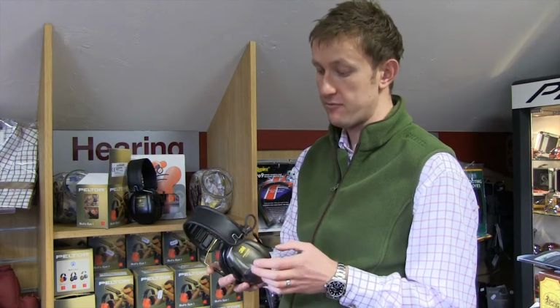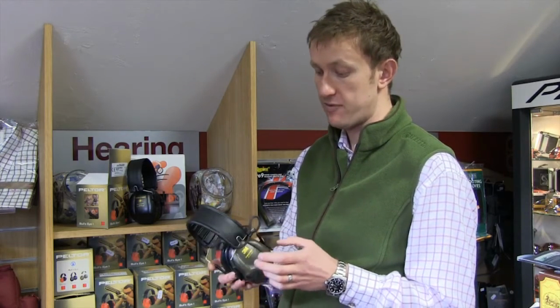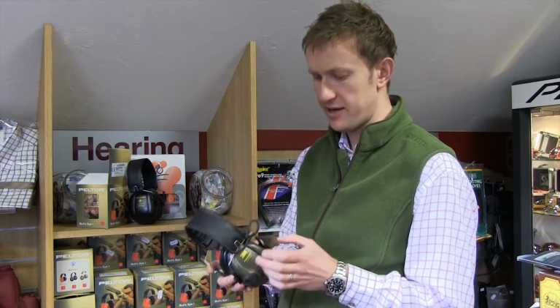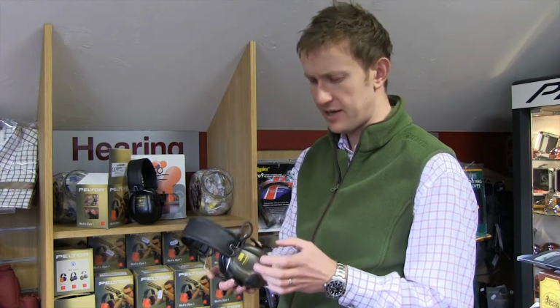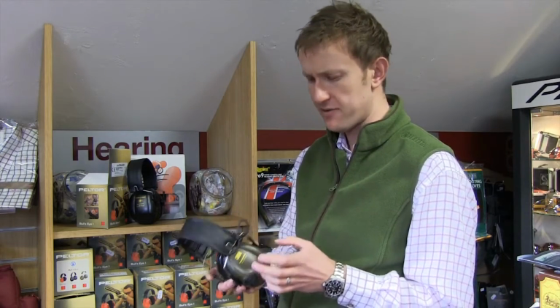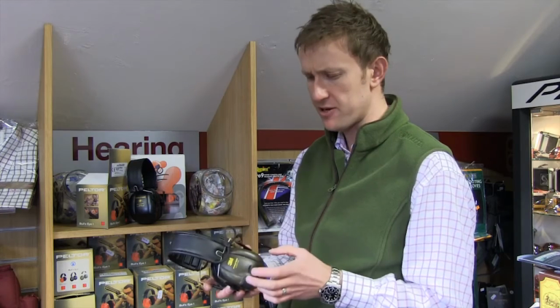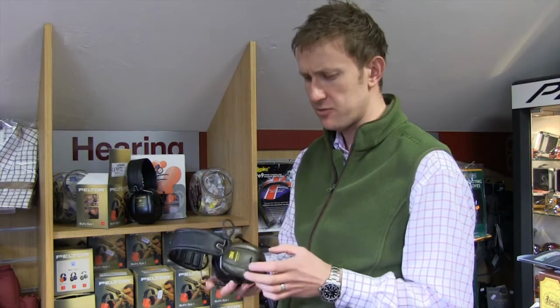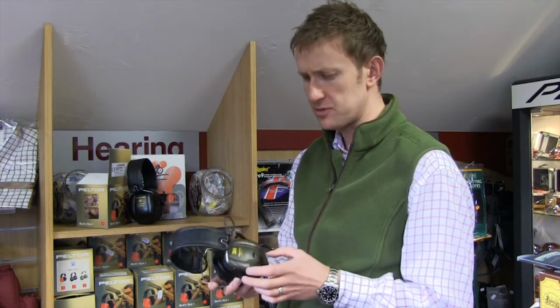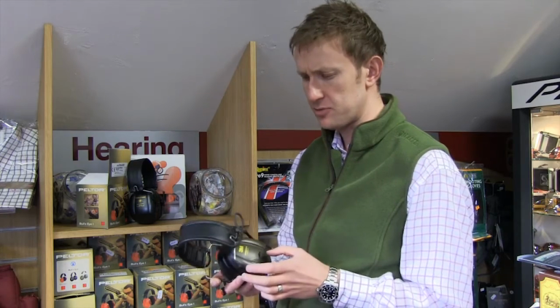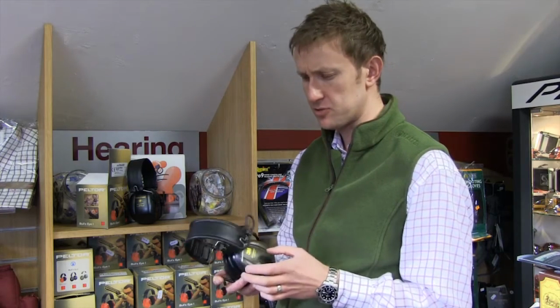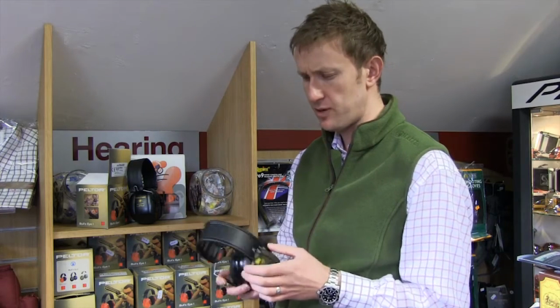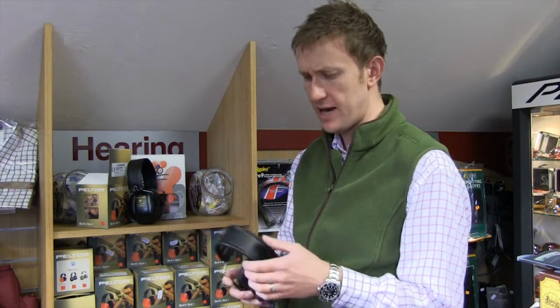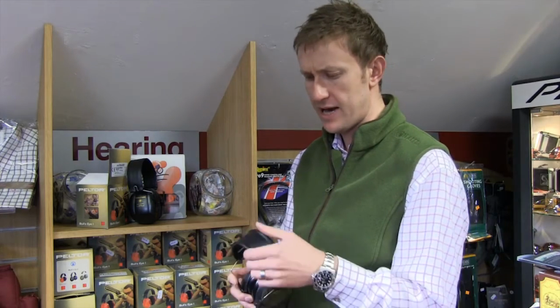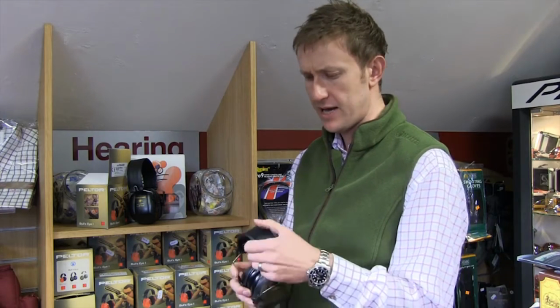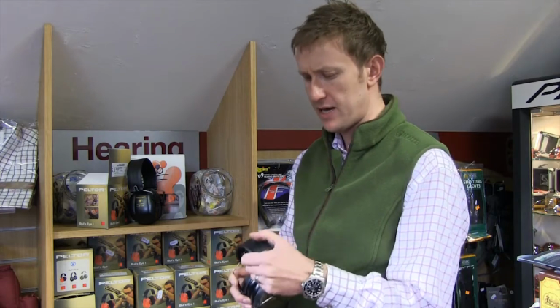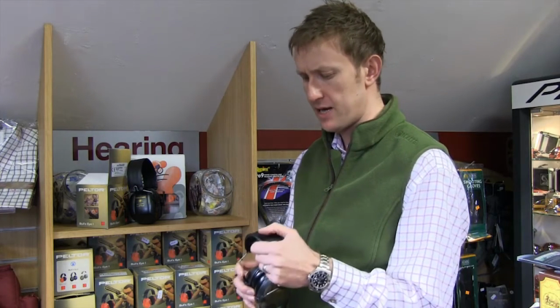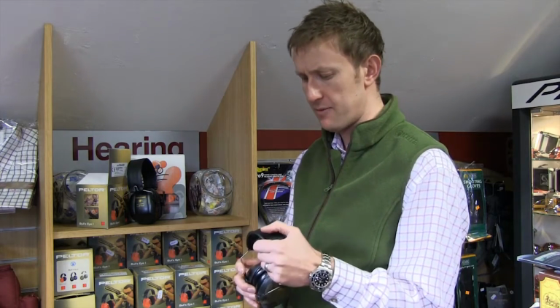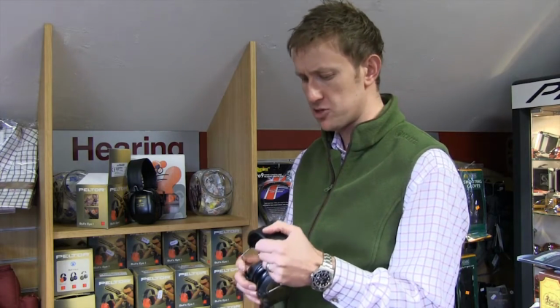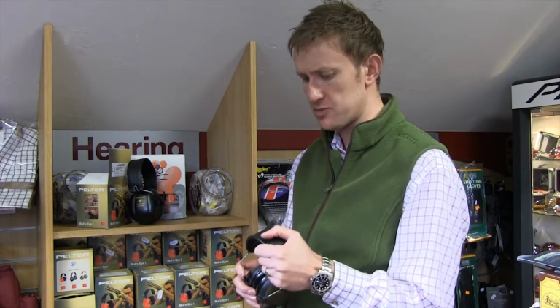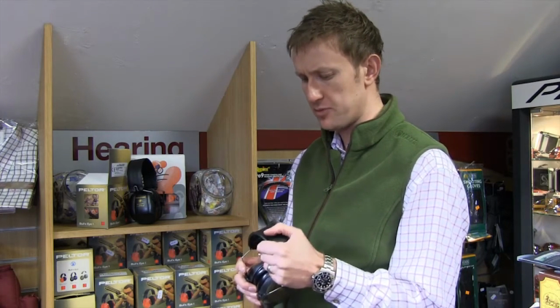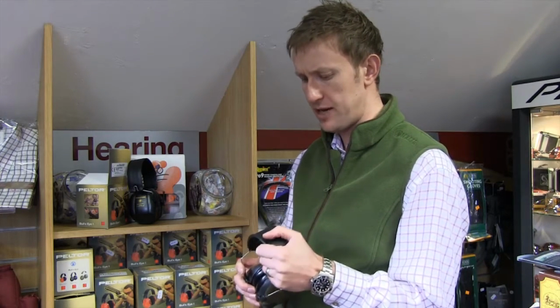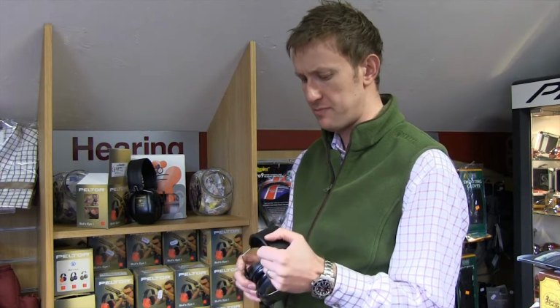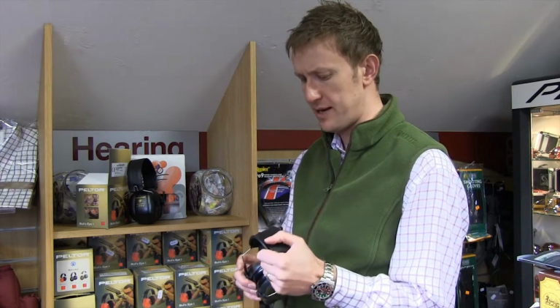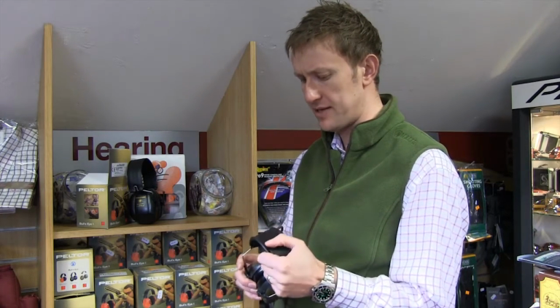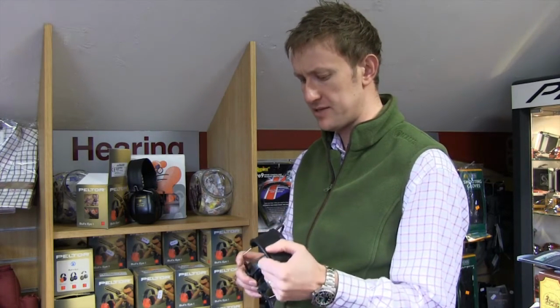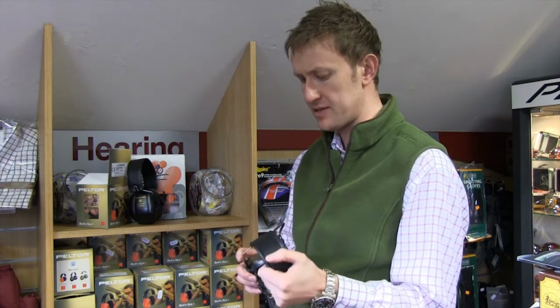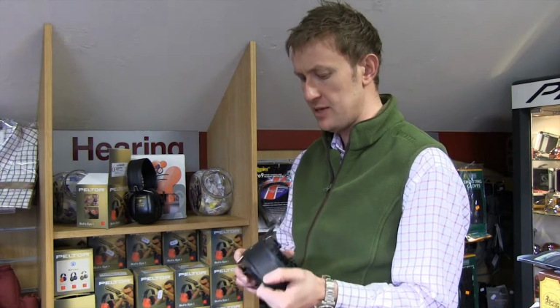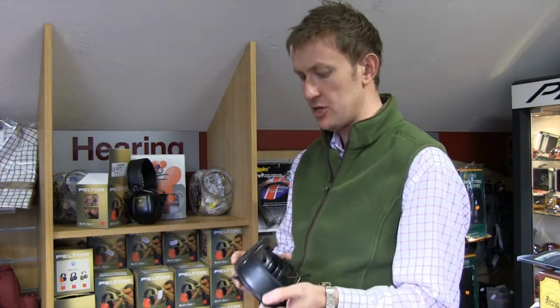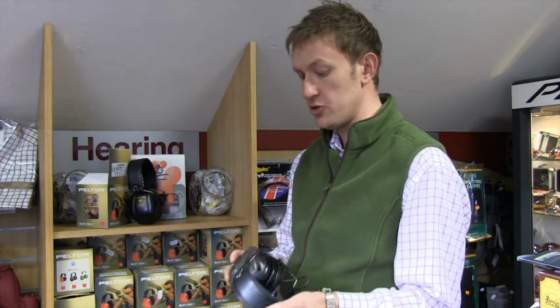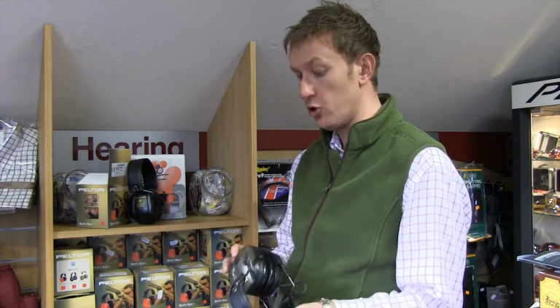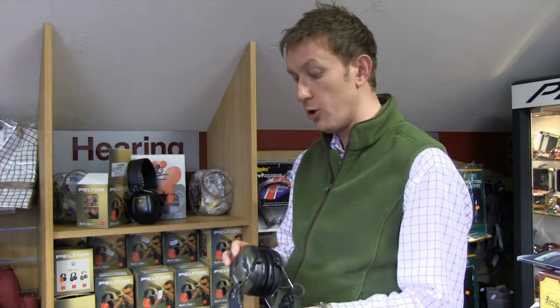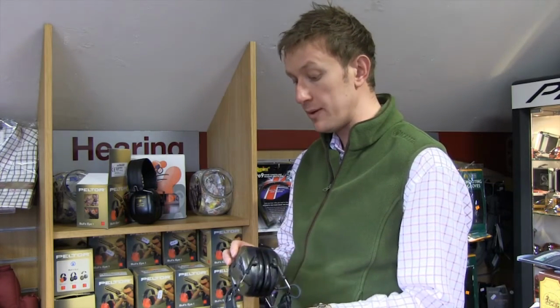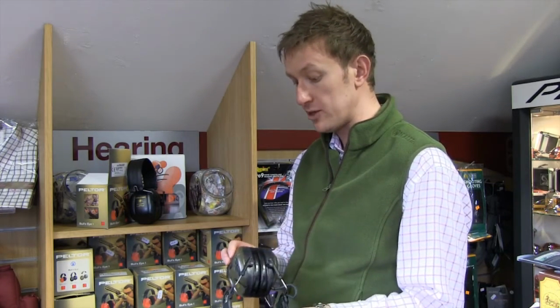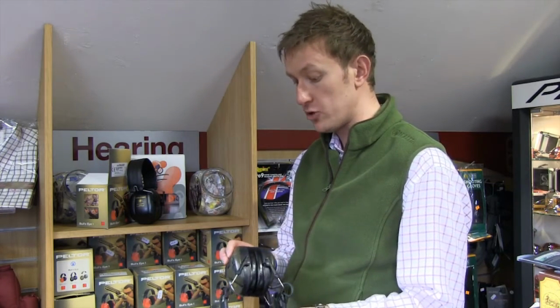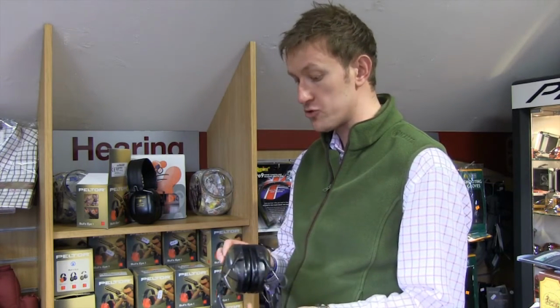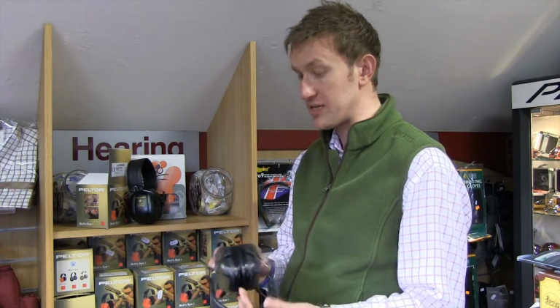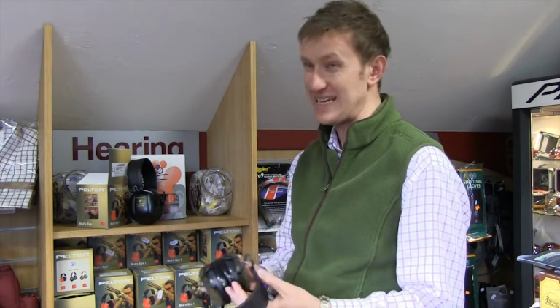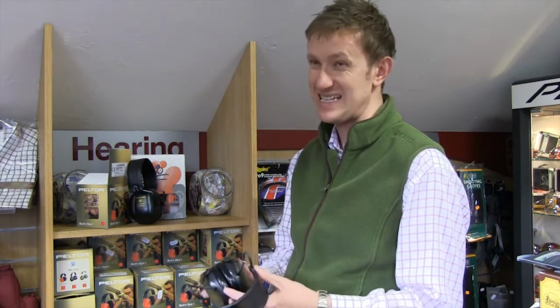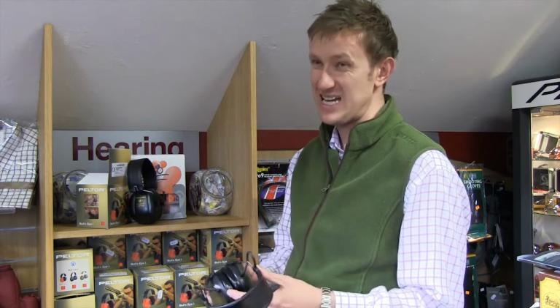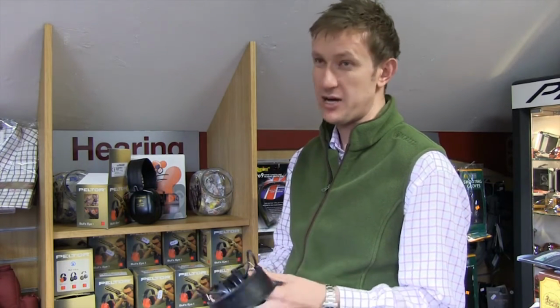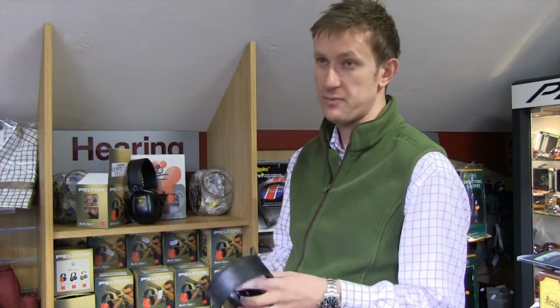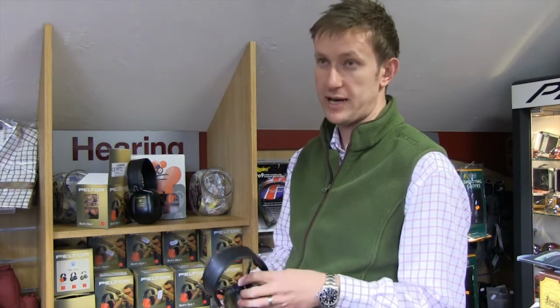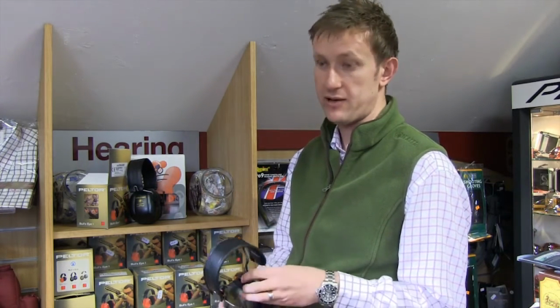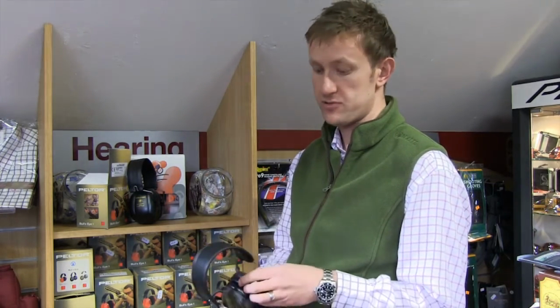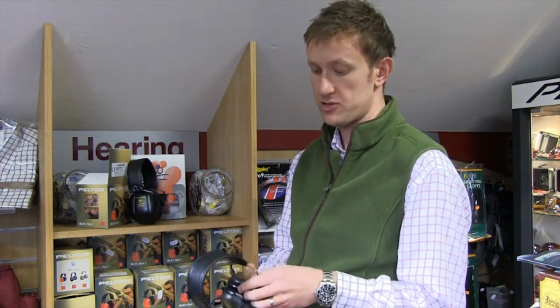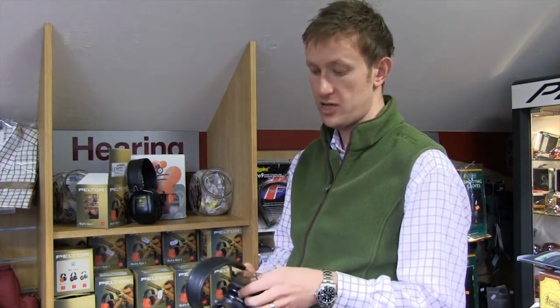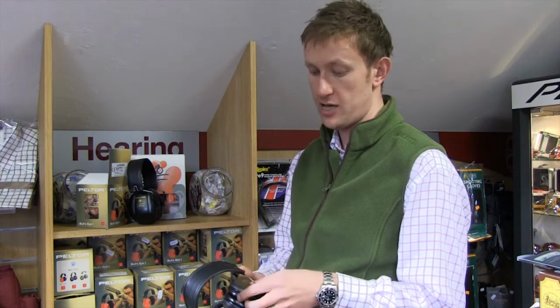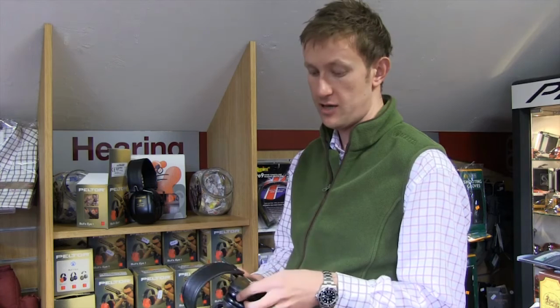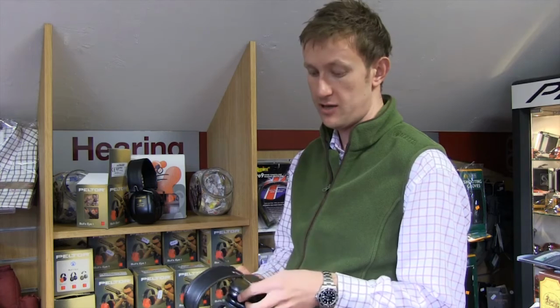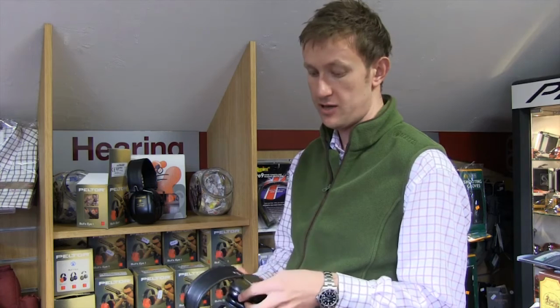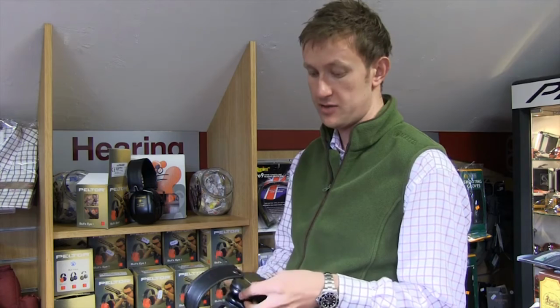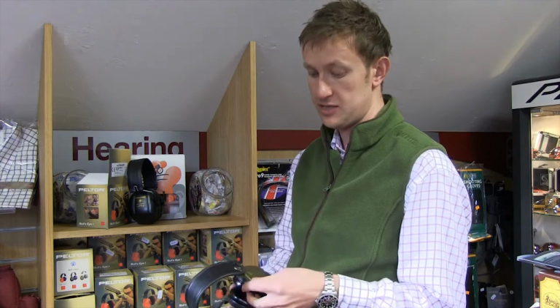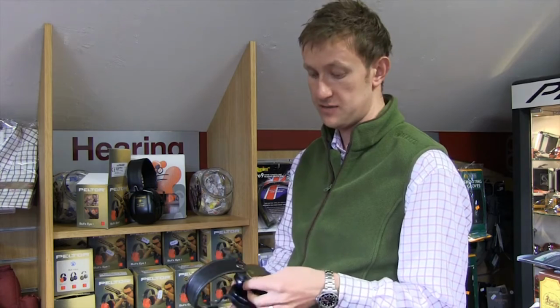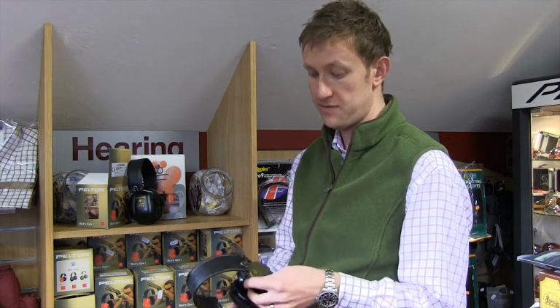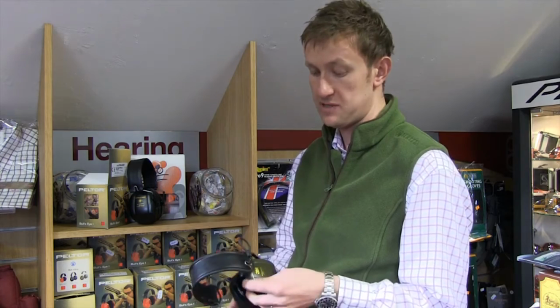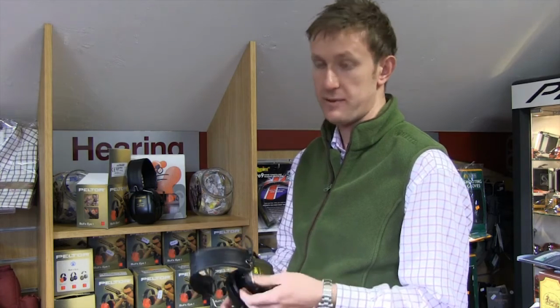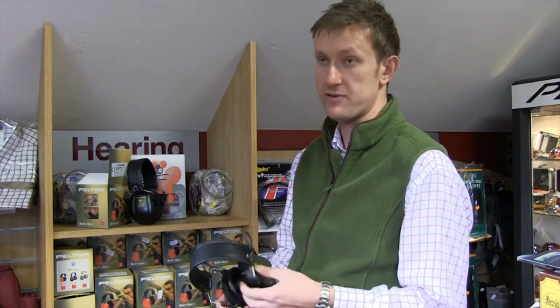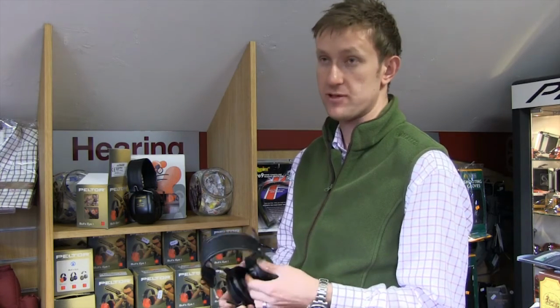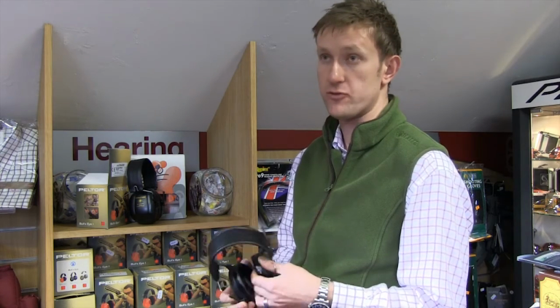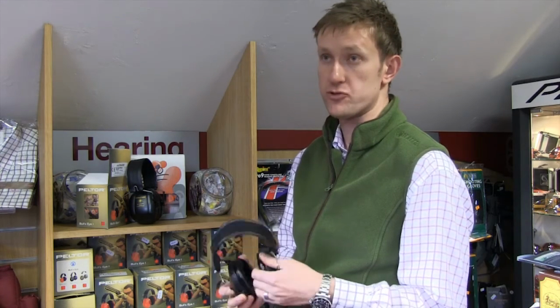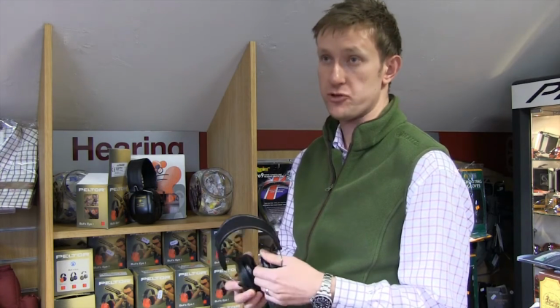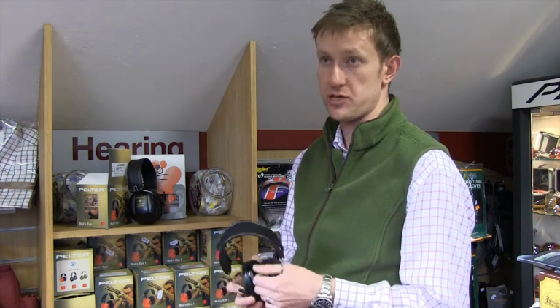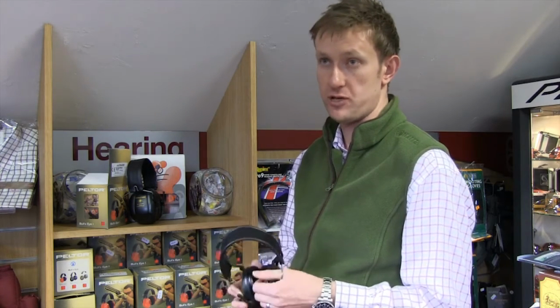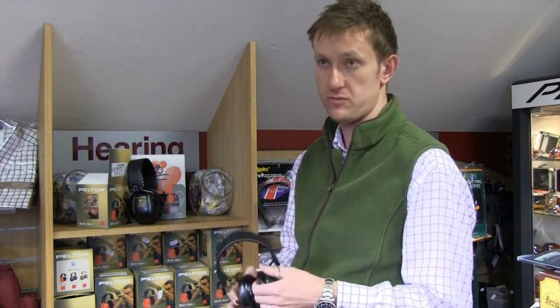Again, very comfortable to wear. Adjustable headband. Normally £189, these are £50 off at £139.